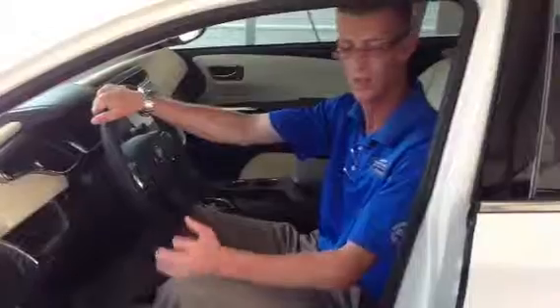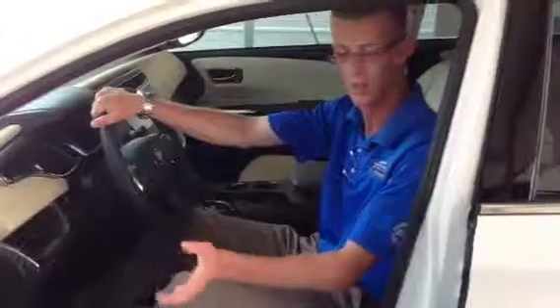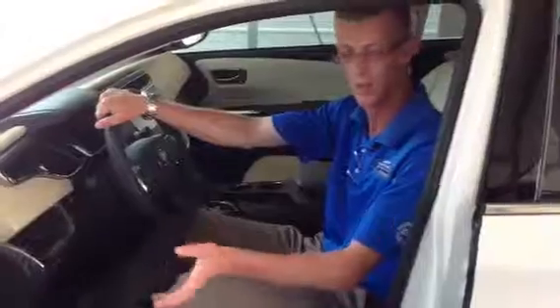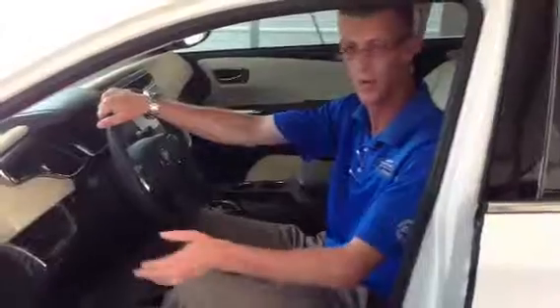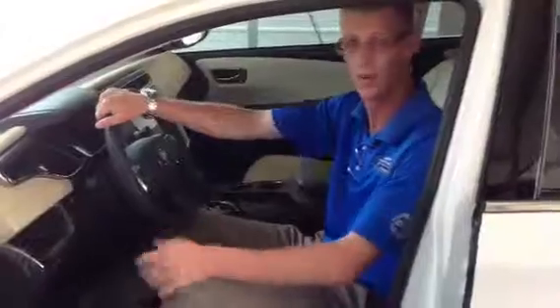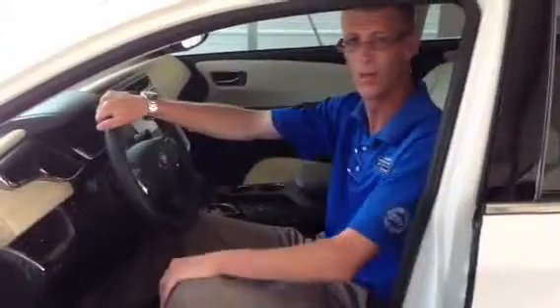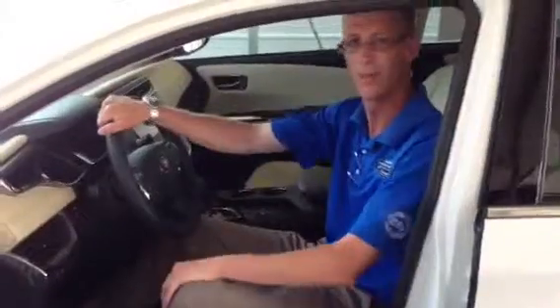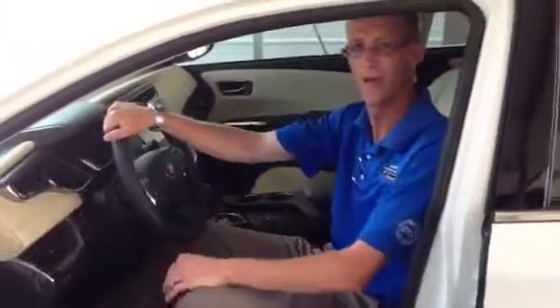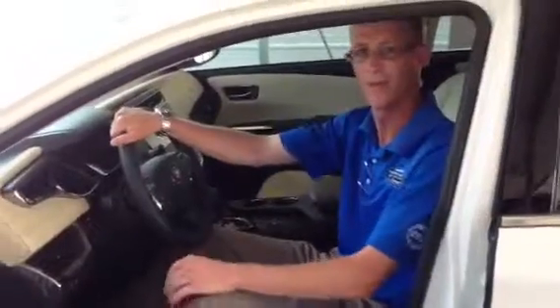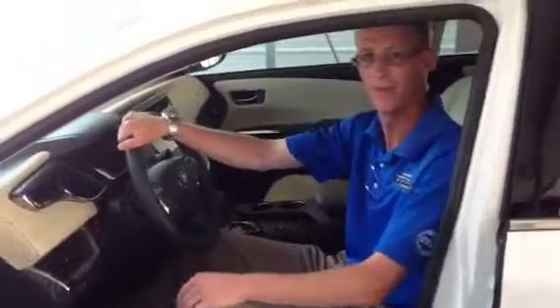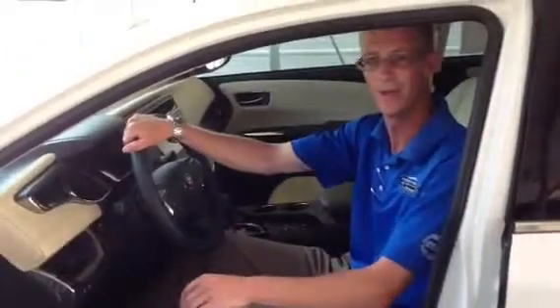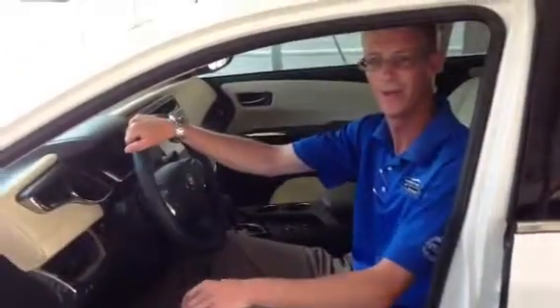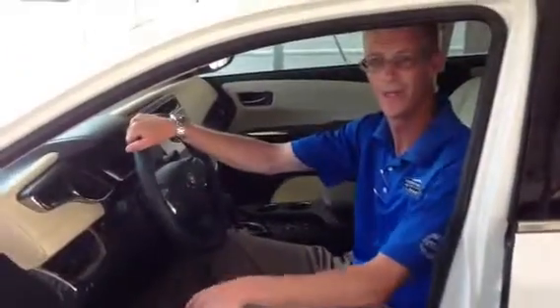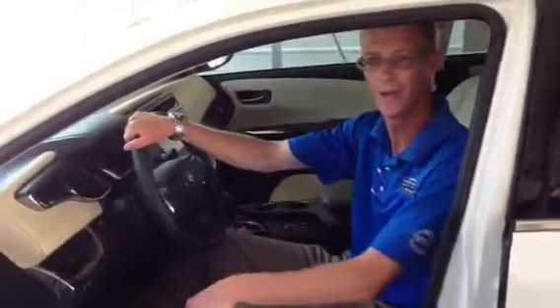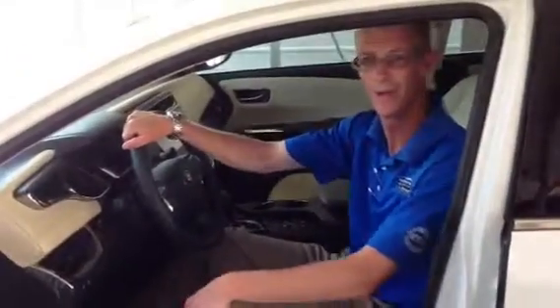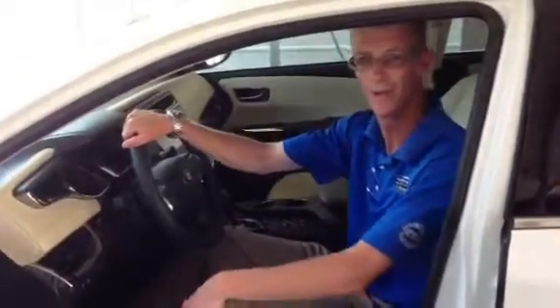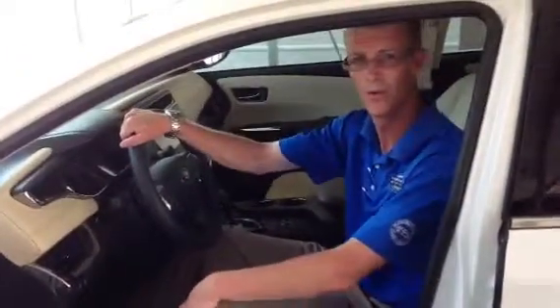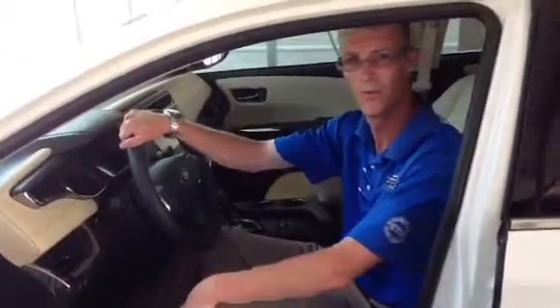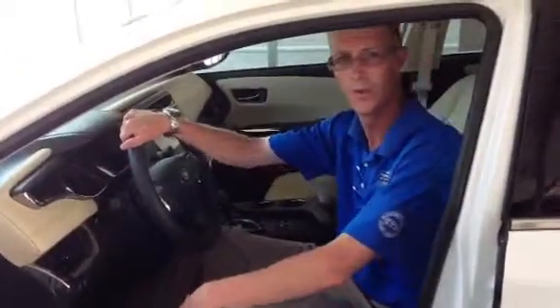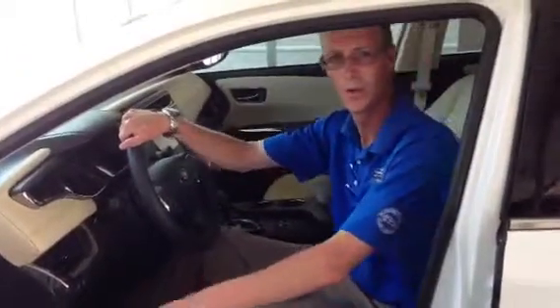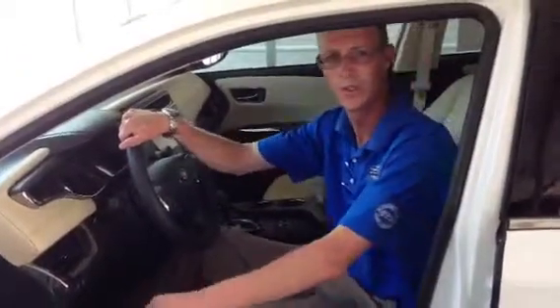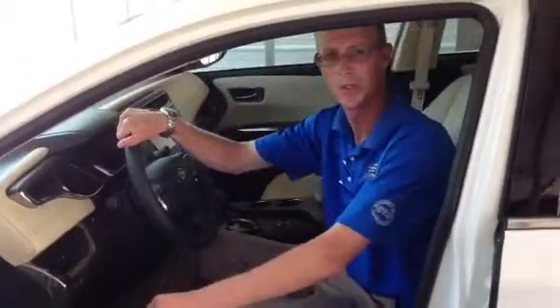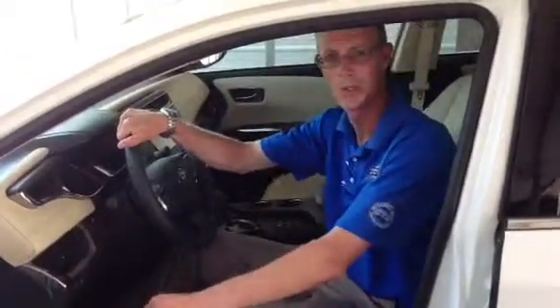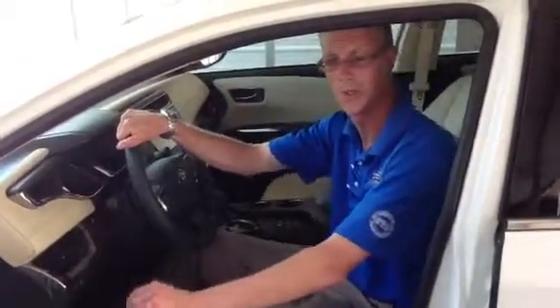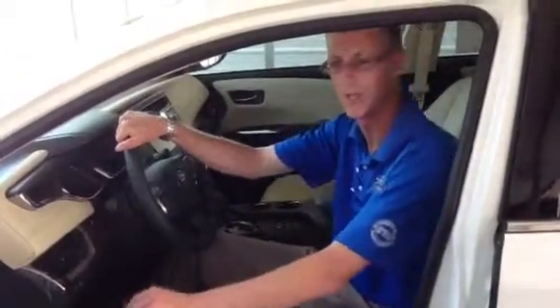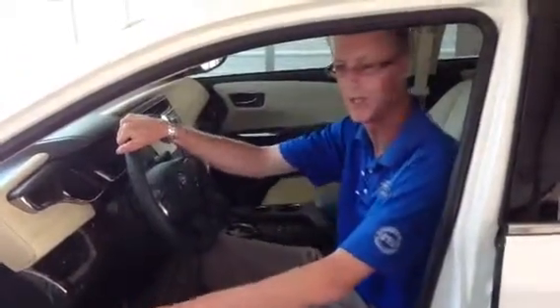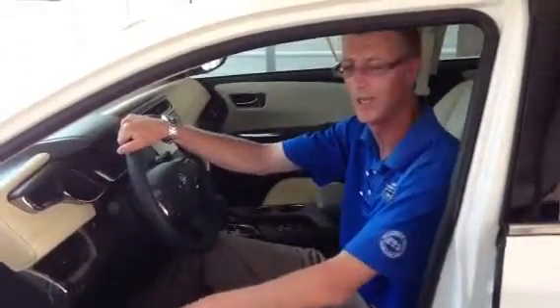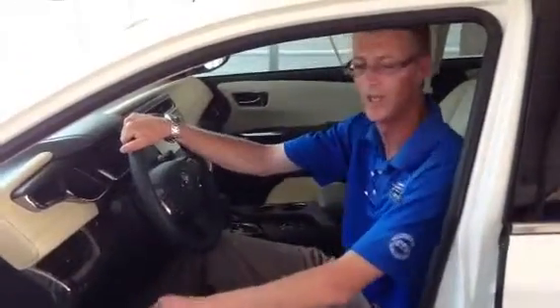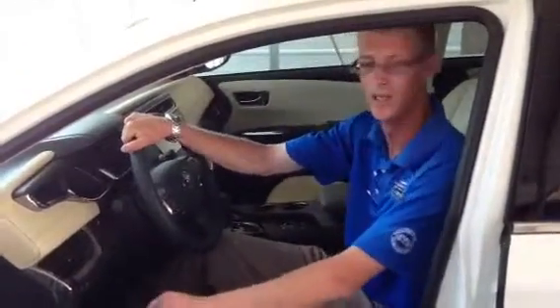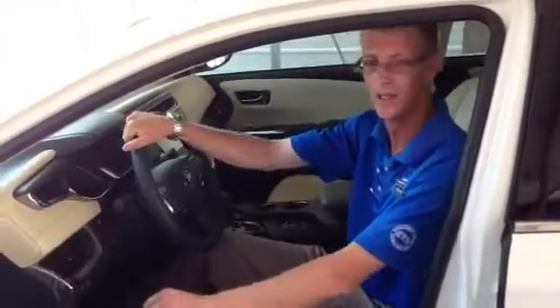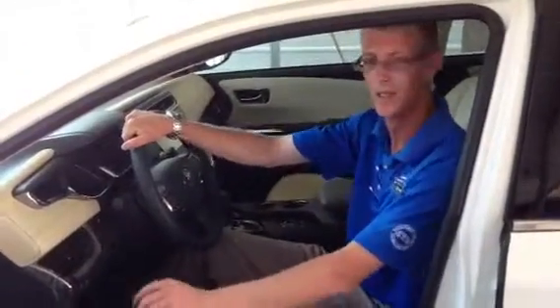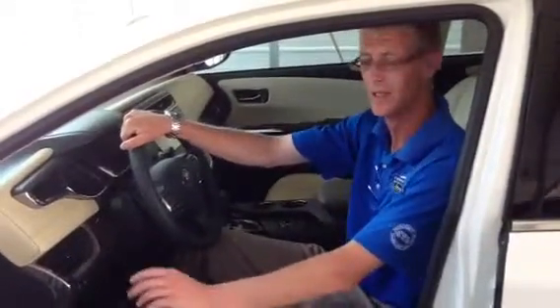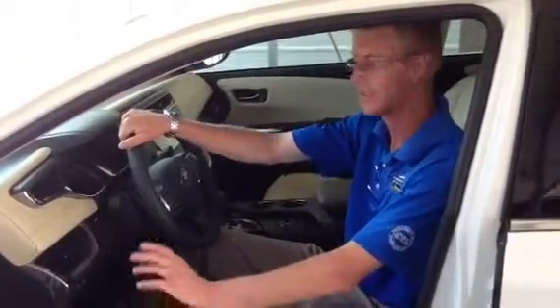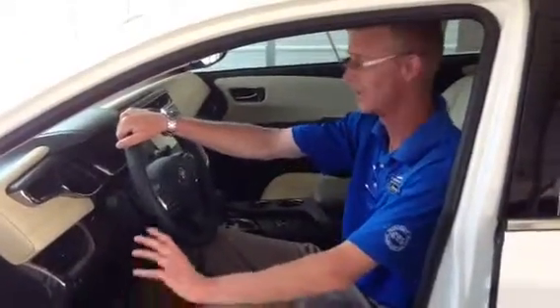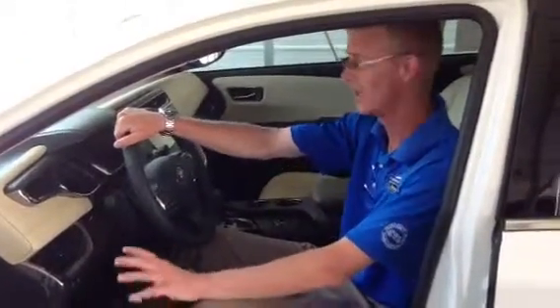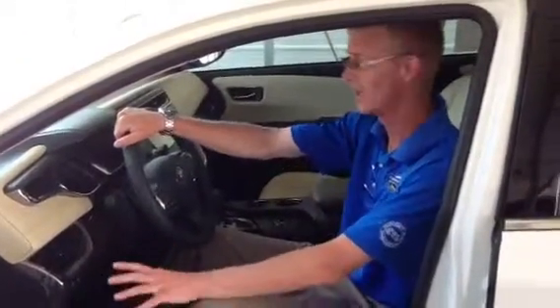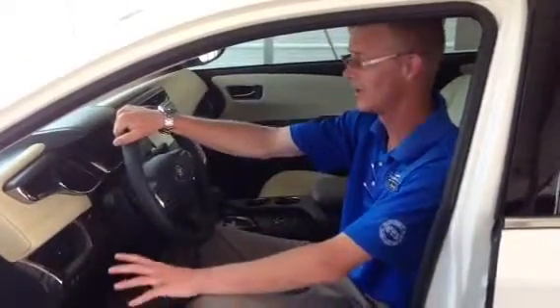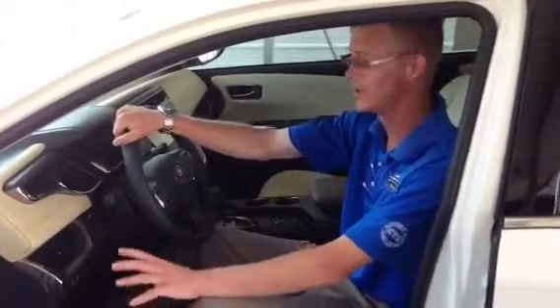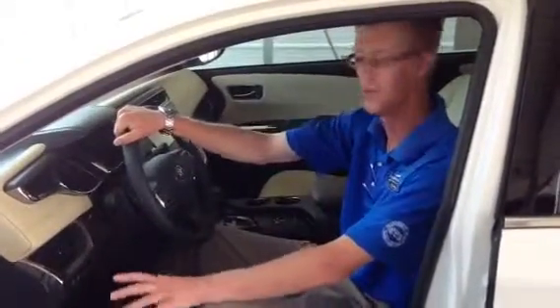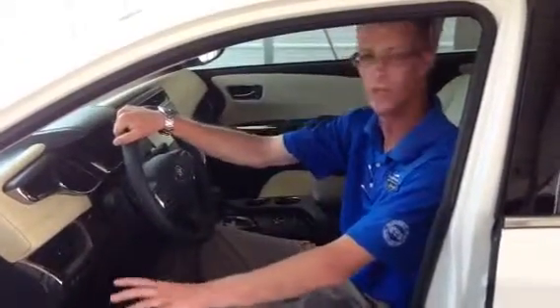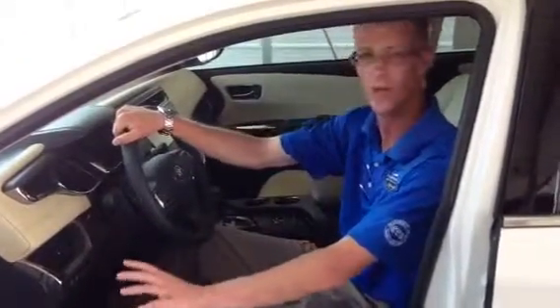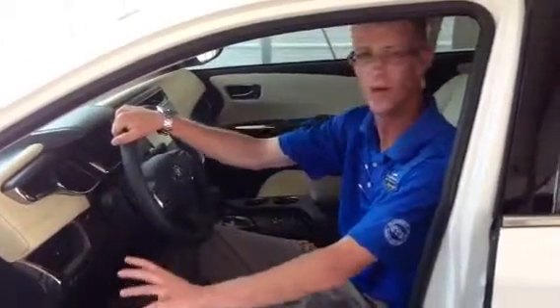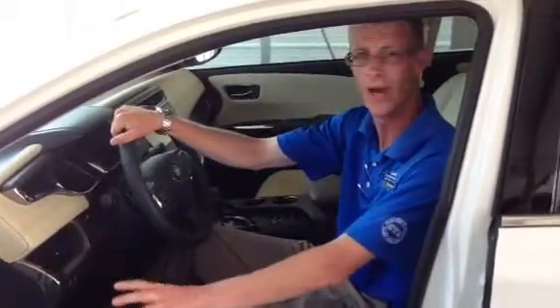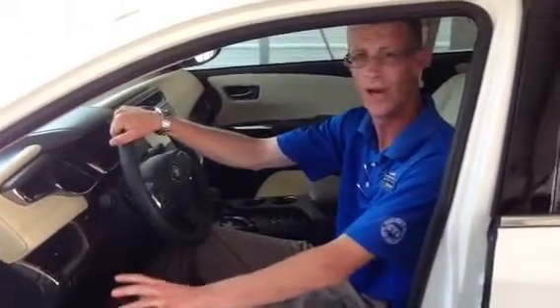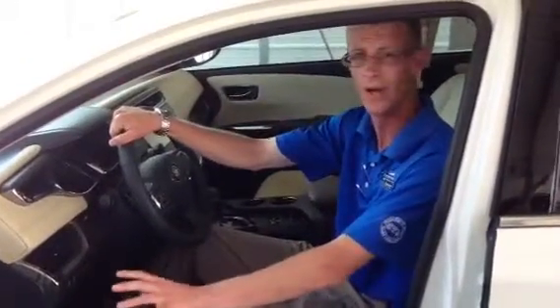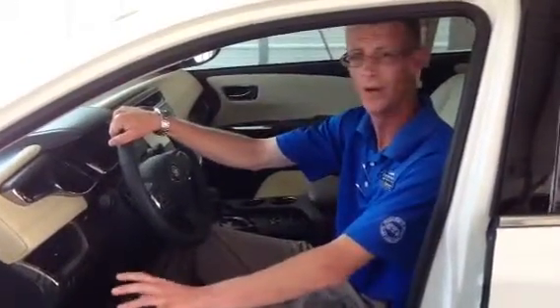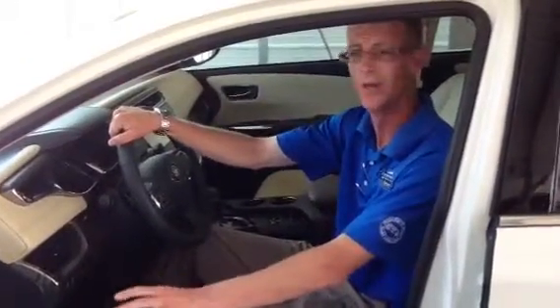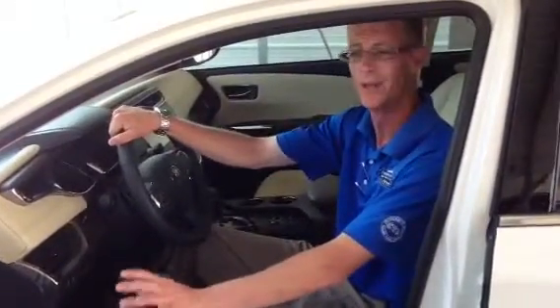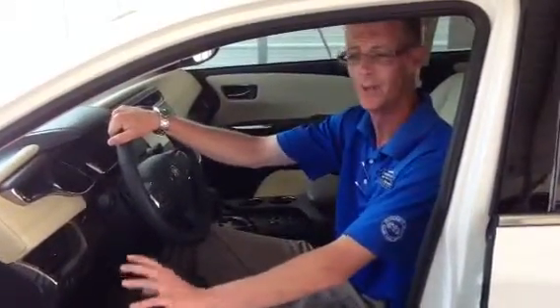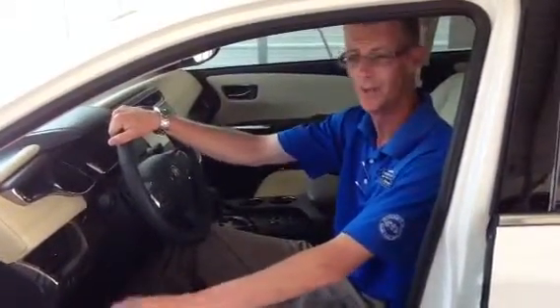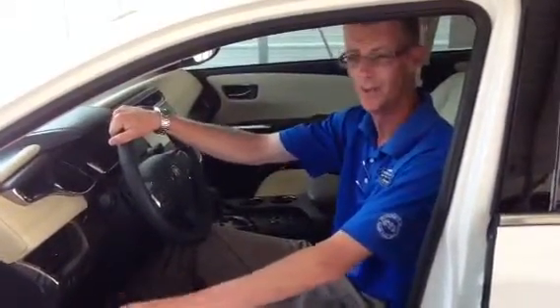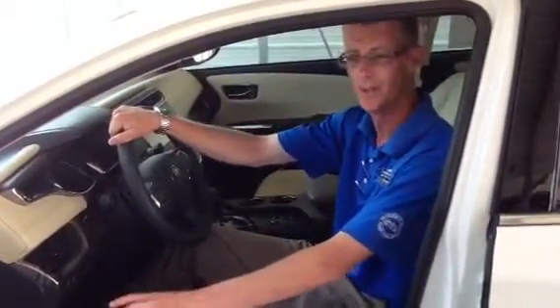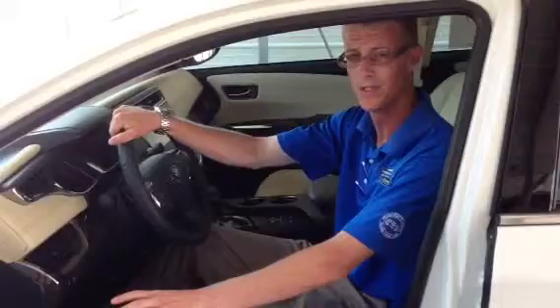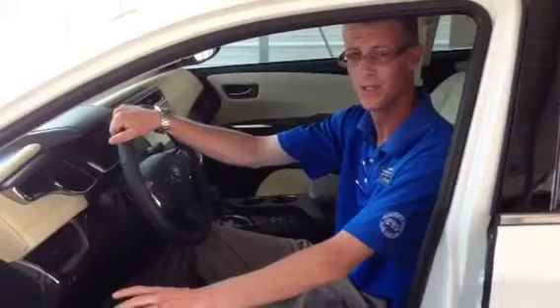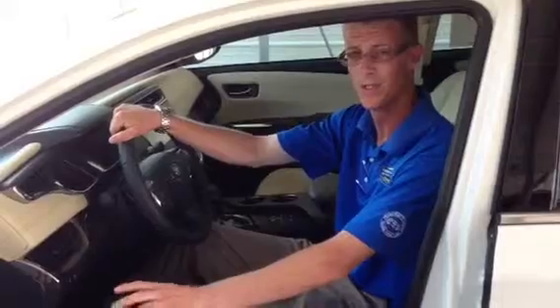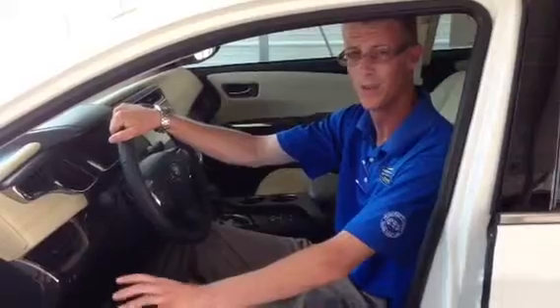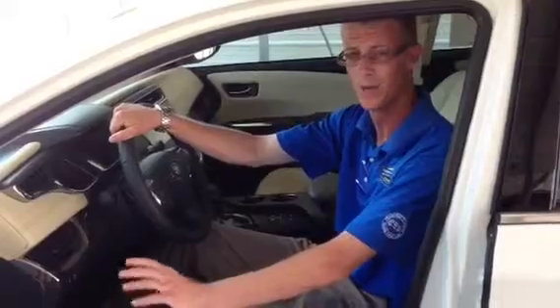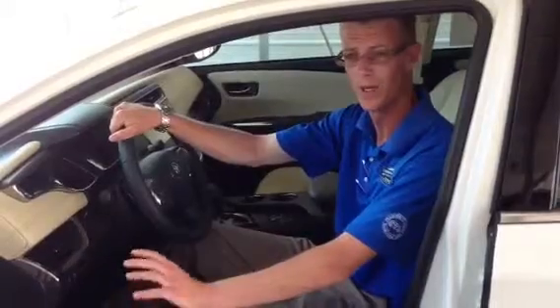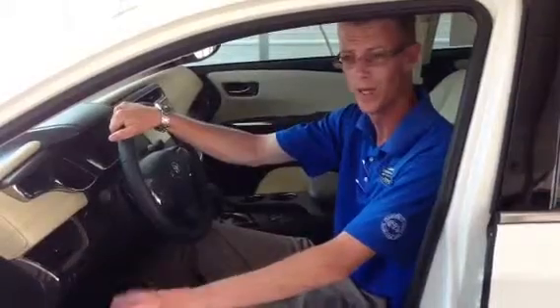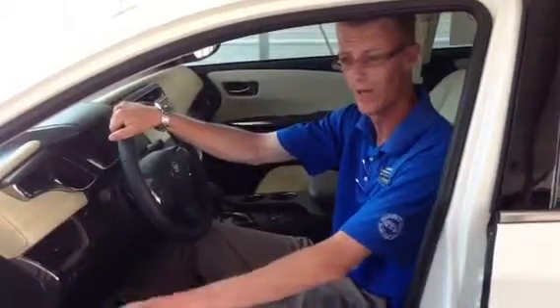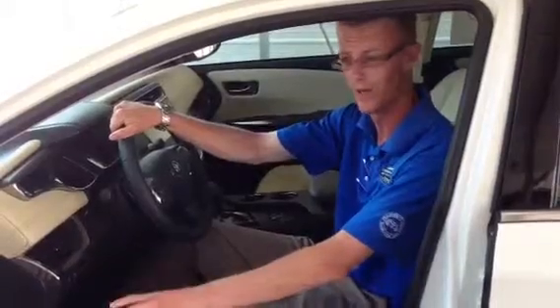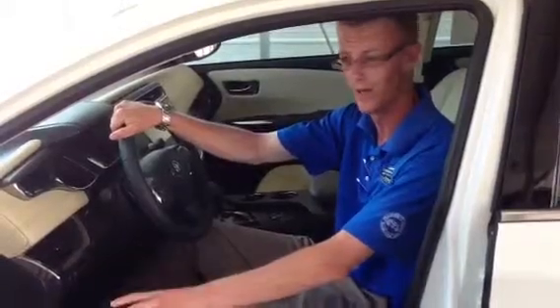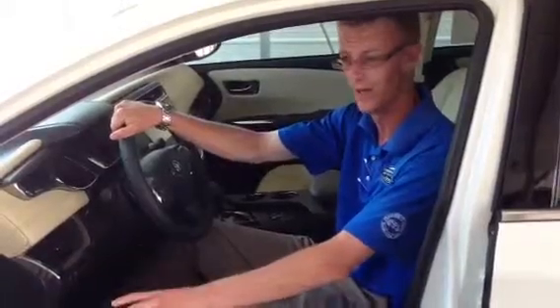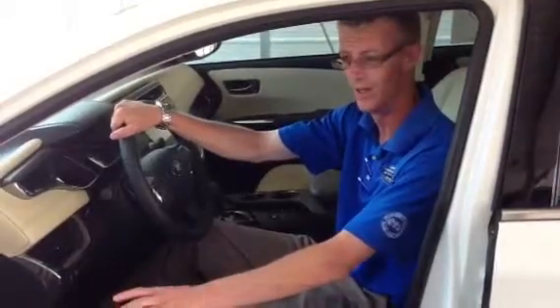Welcome back folks. Eric Ford for North Shore Toyota again. Today I'm going to show you how the memory seats work in the Avalon.